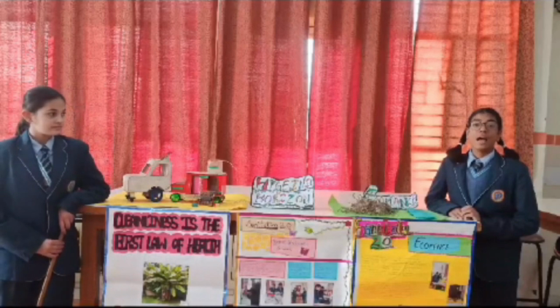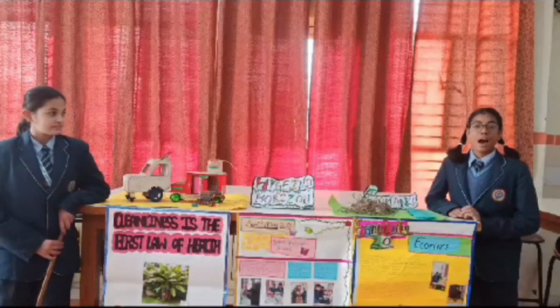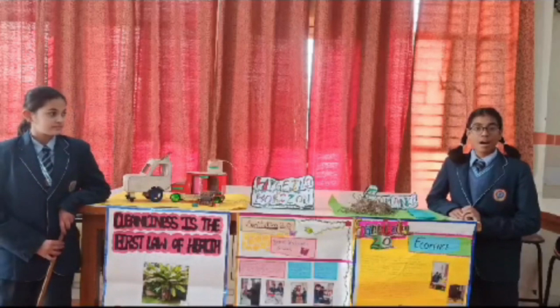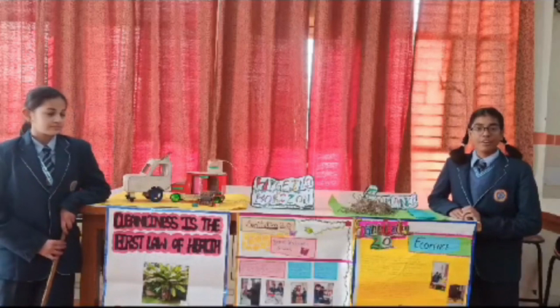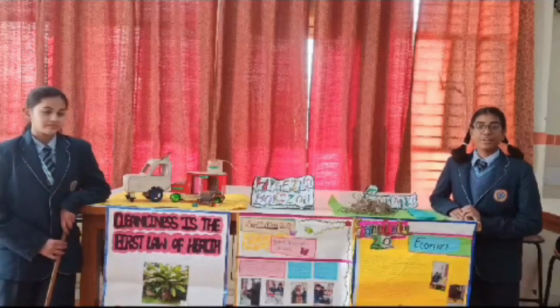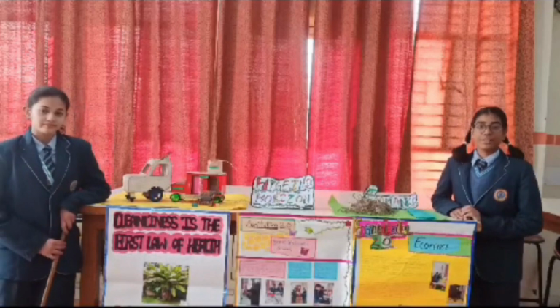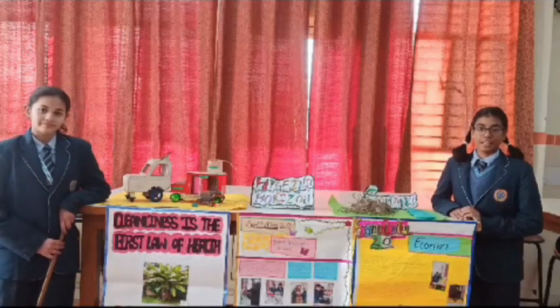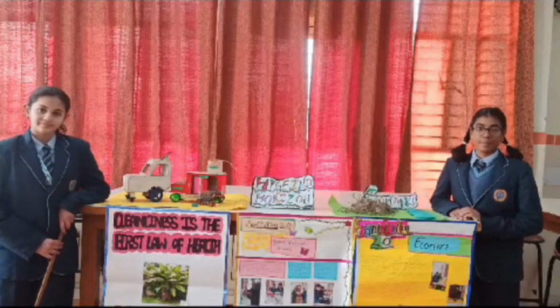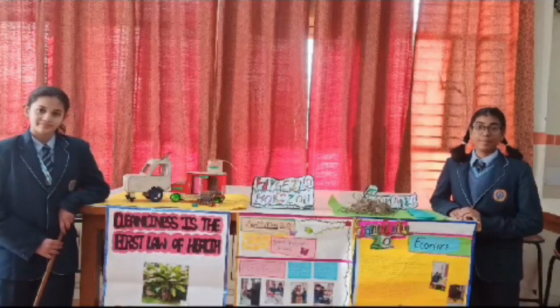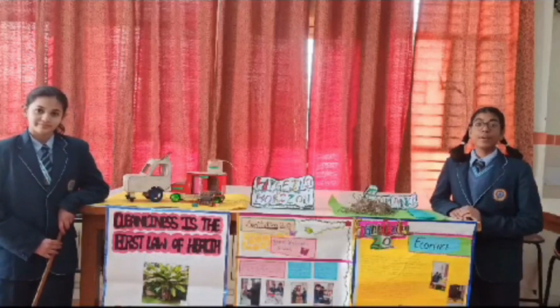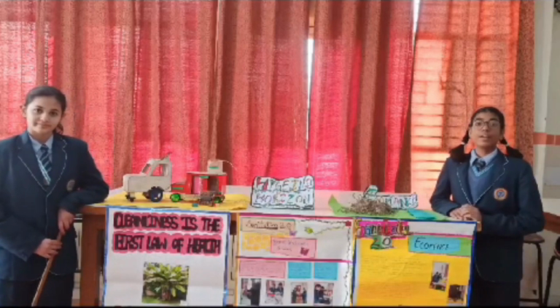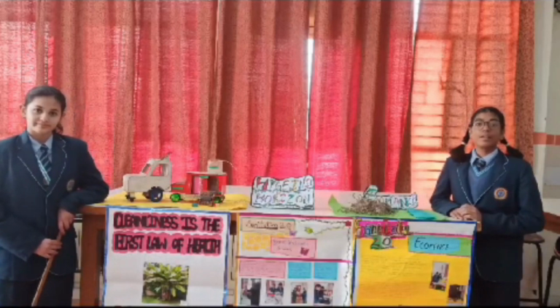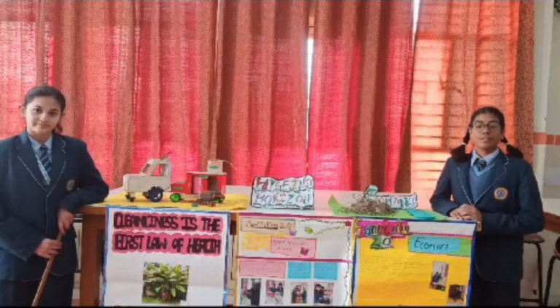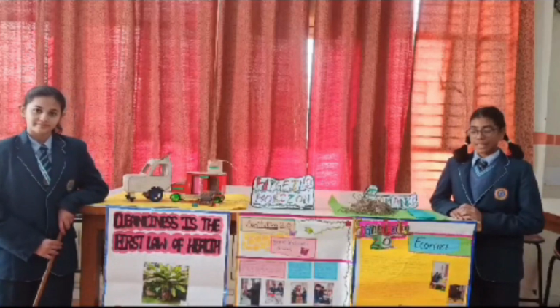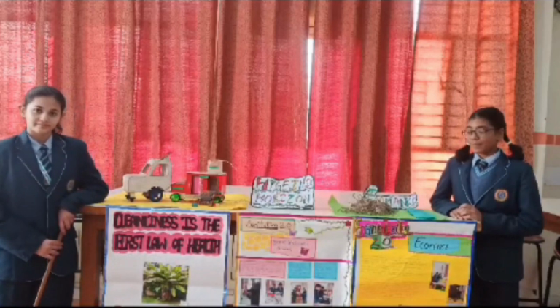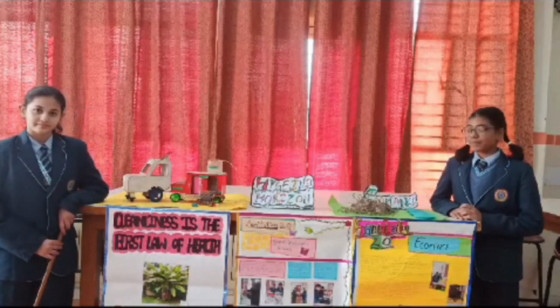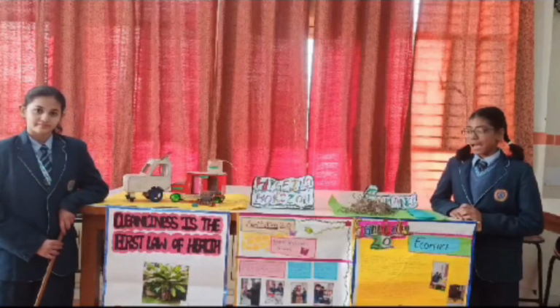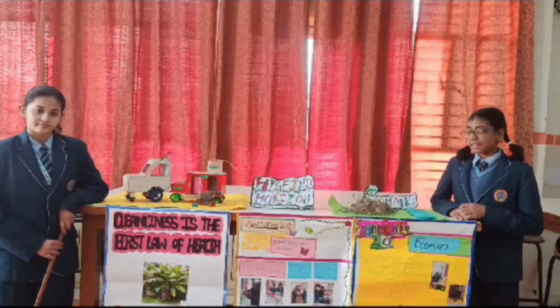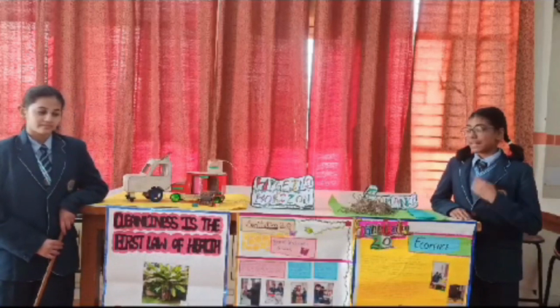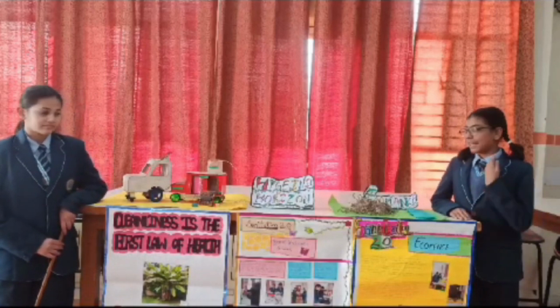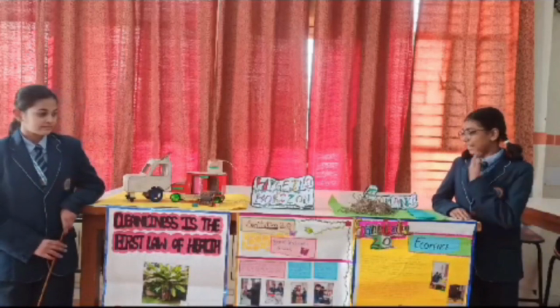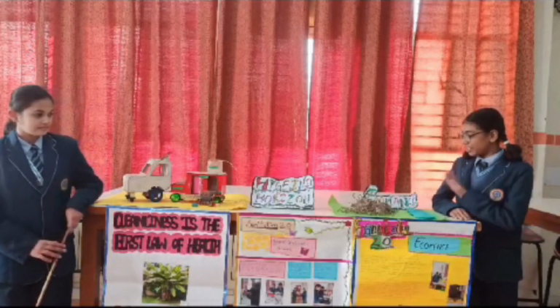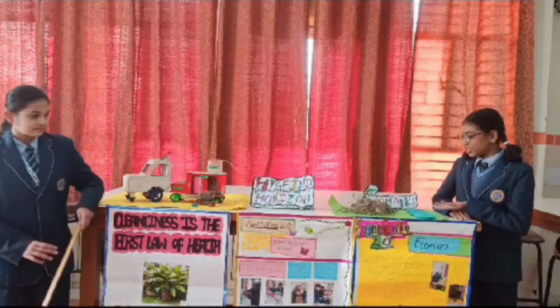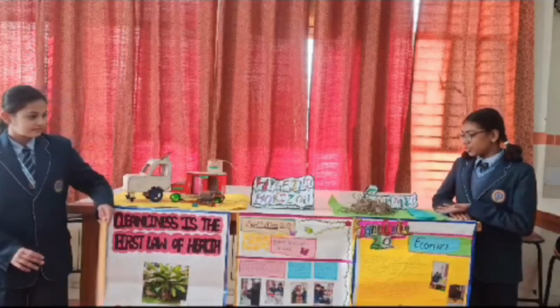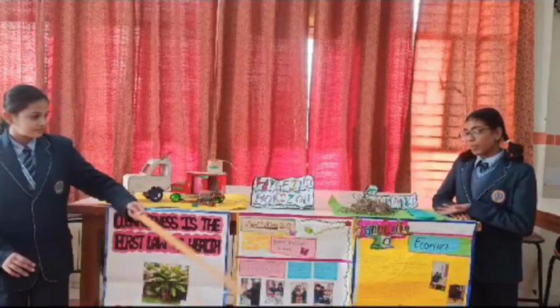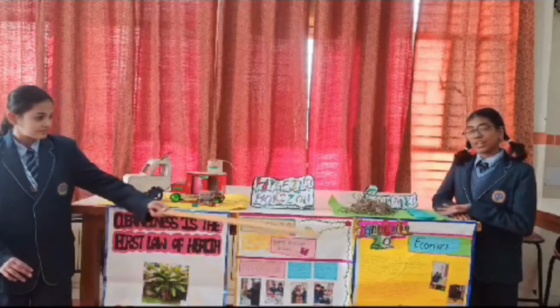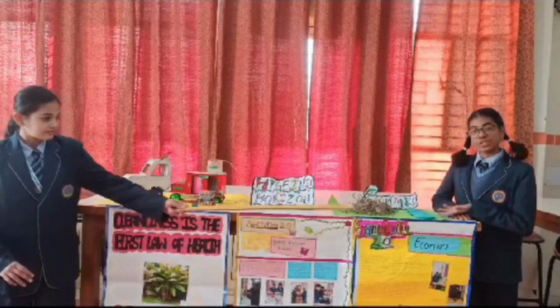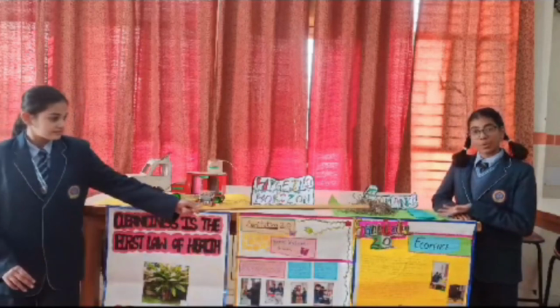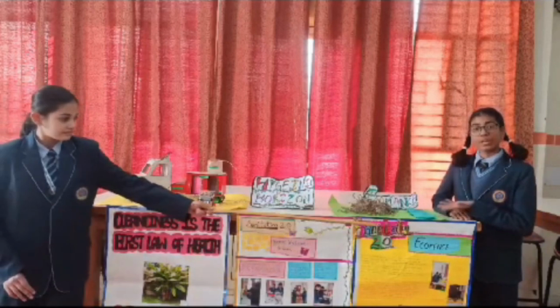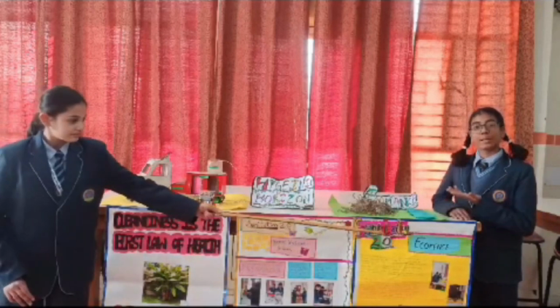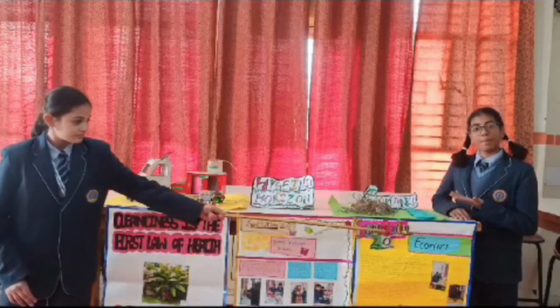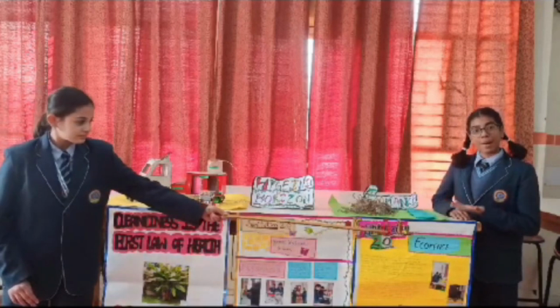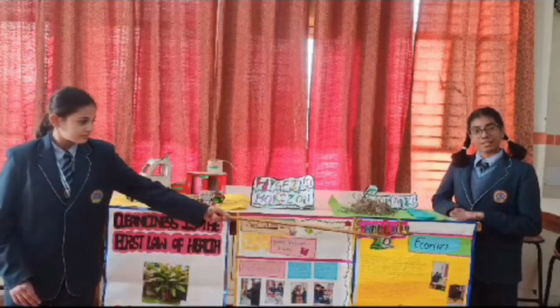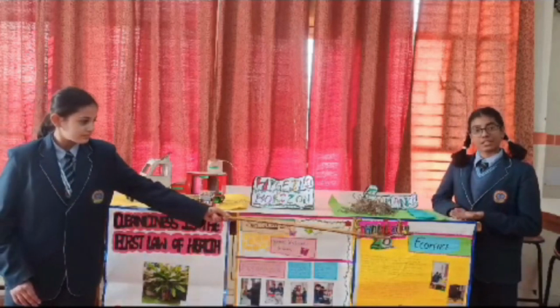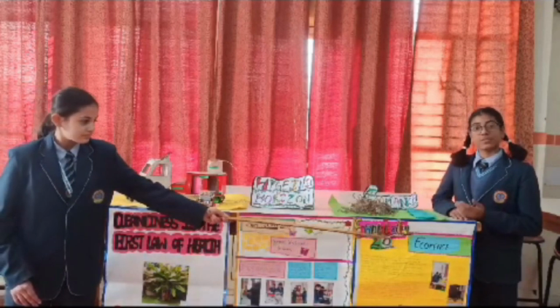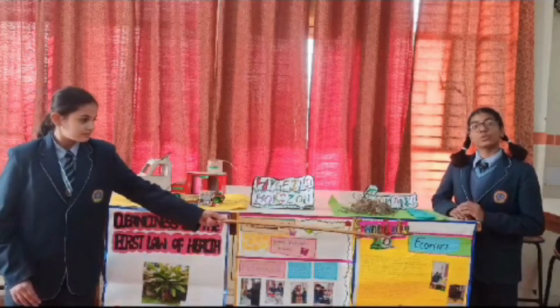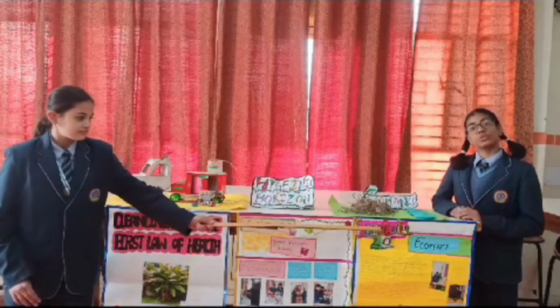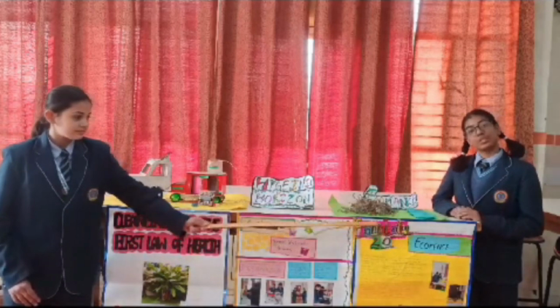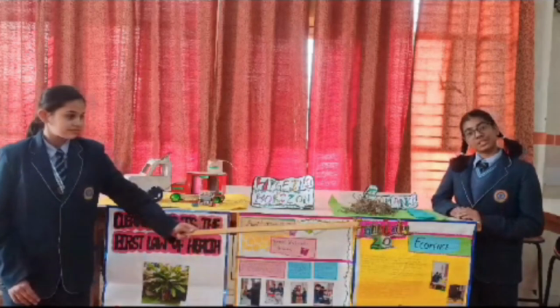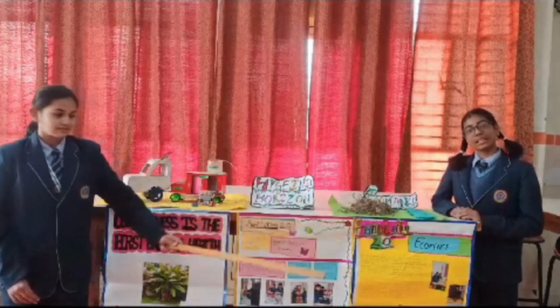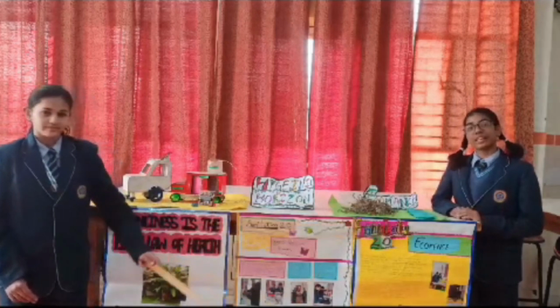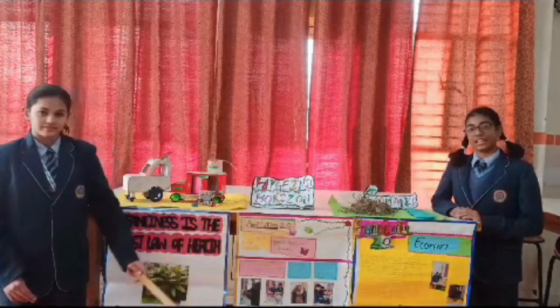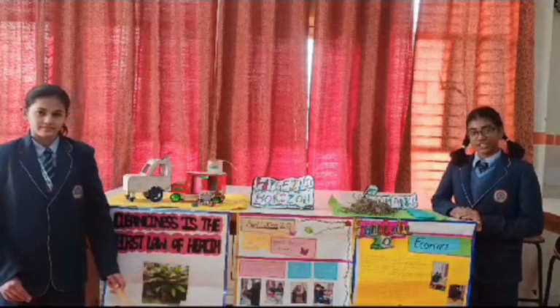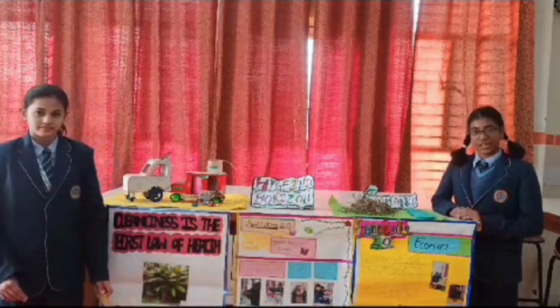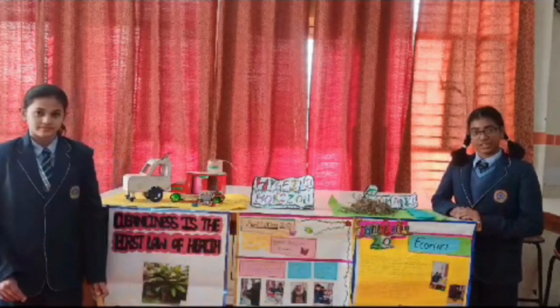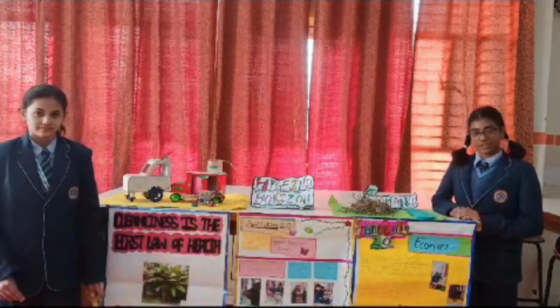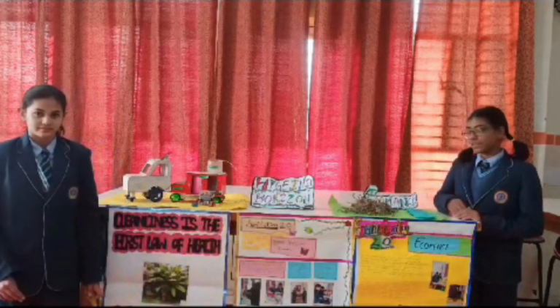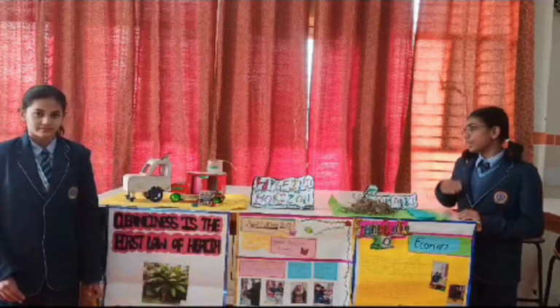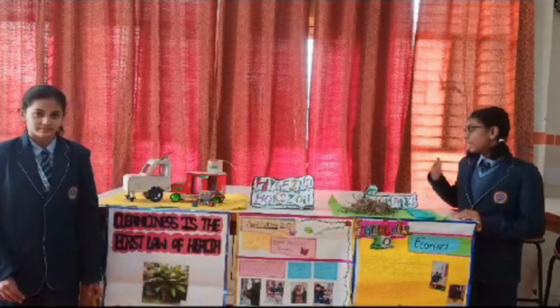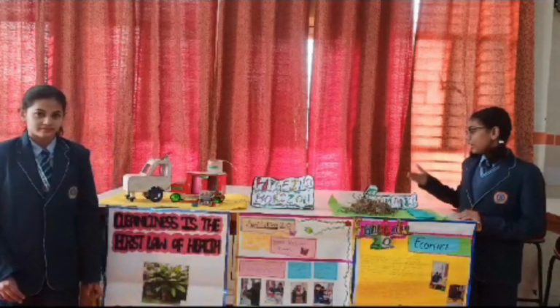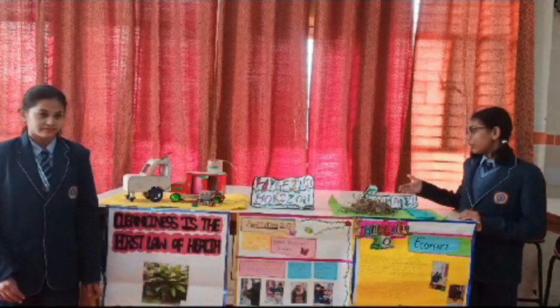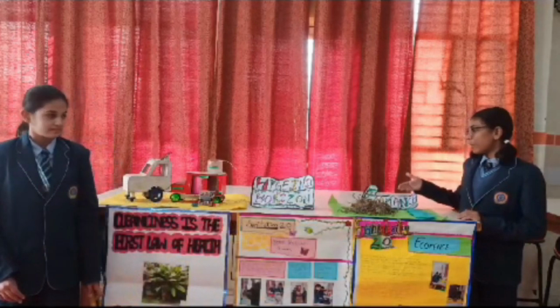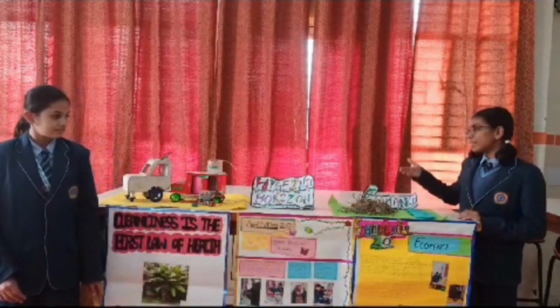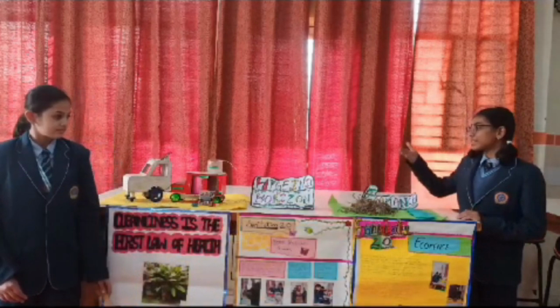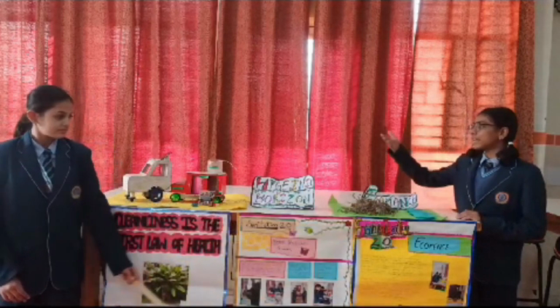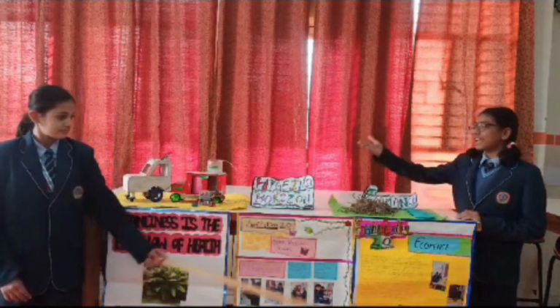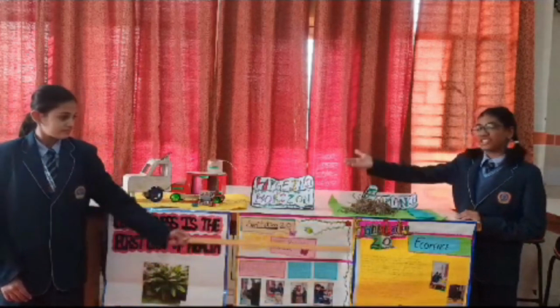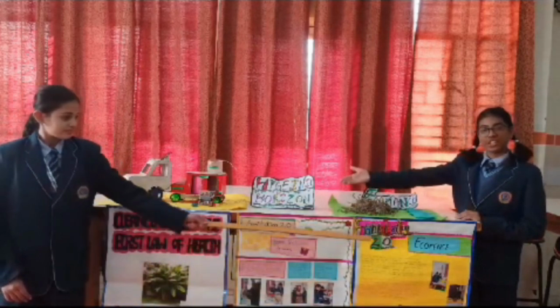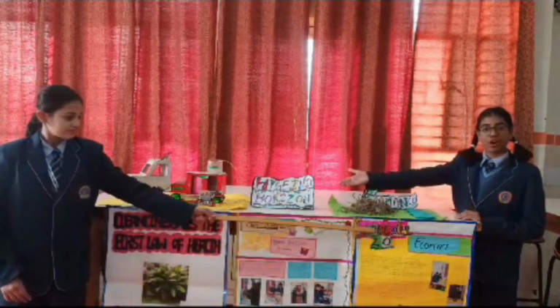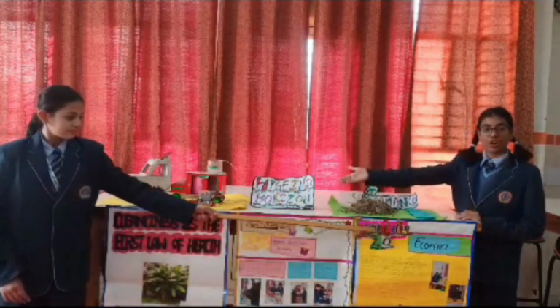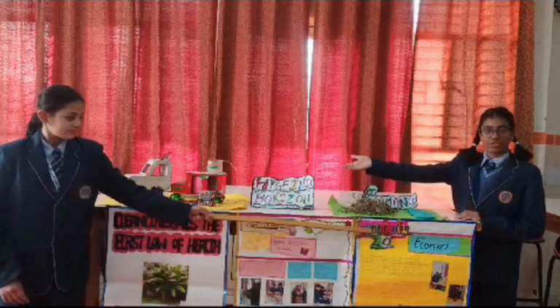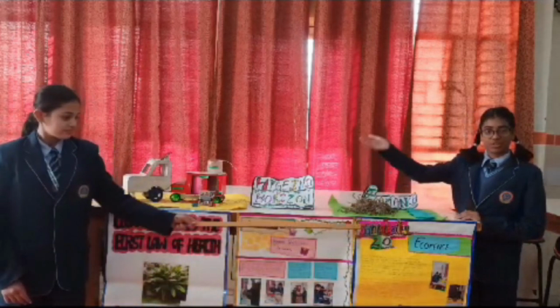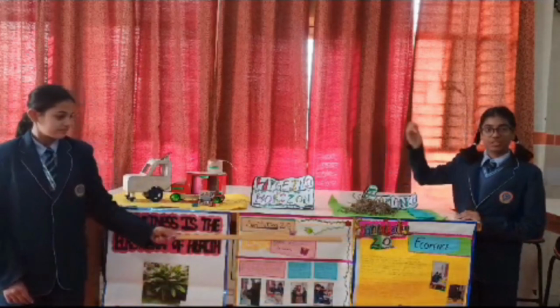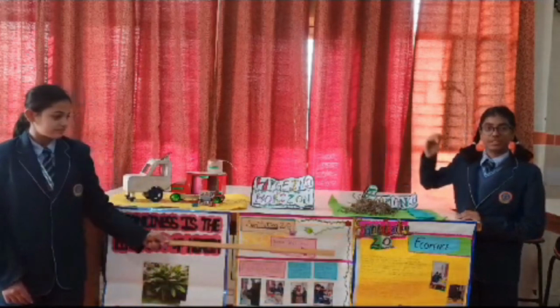Our theme, named Sanitation 2.4, encompasses two distinct initiatives: Ecomynt and Hygienic Holidays.